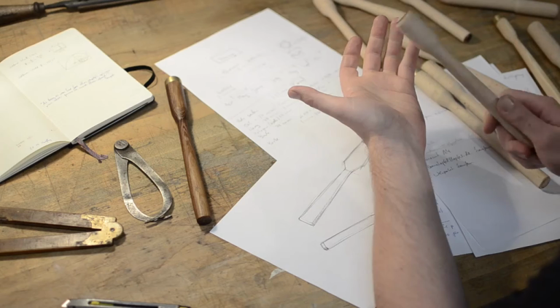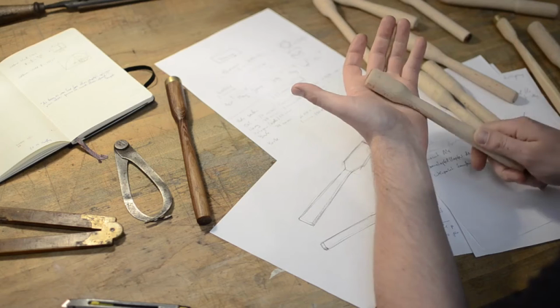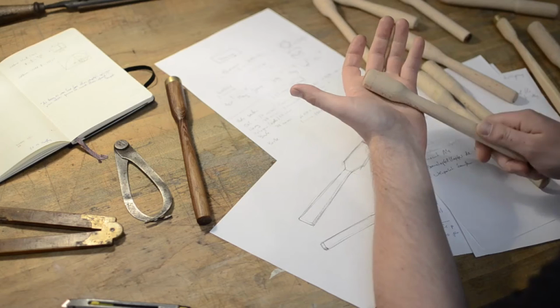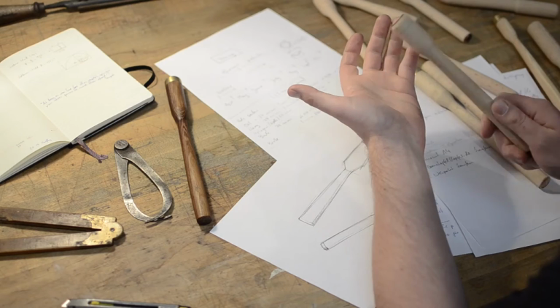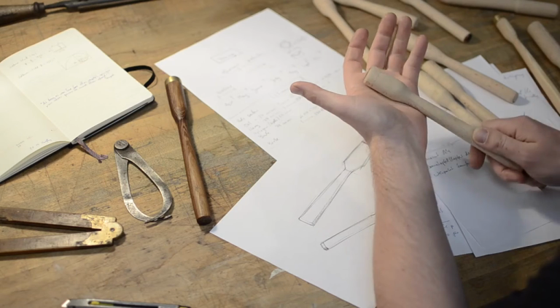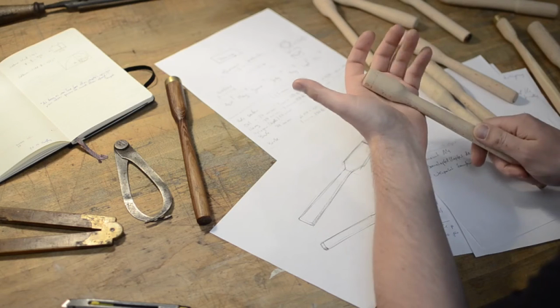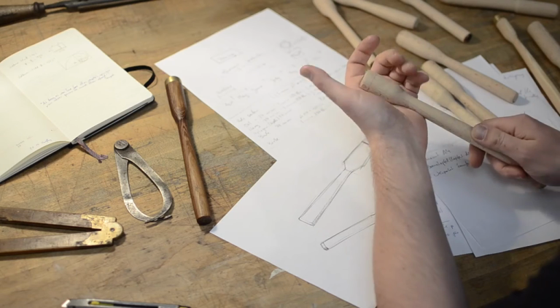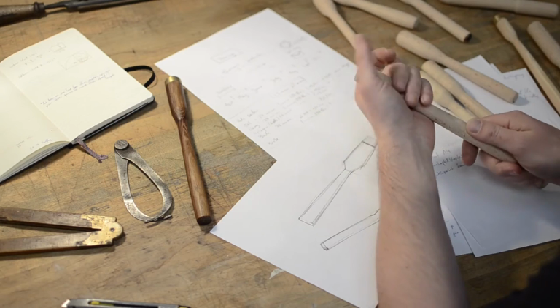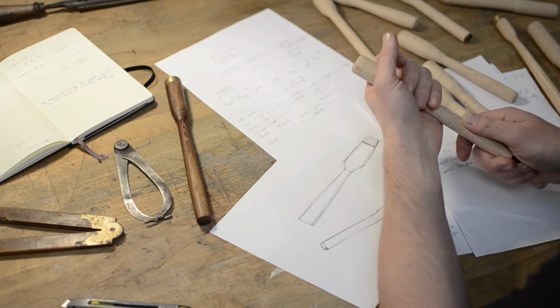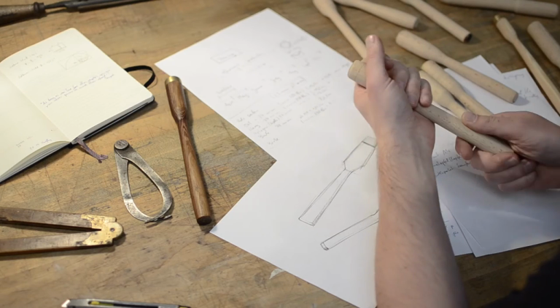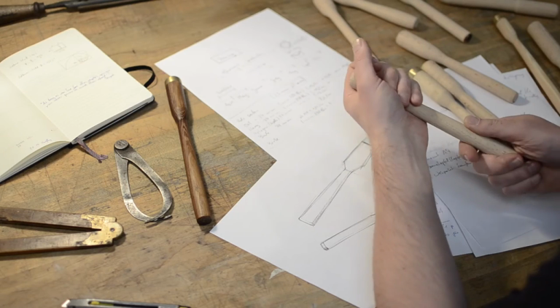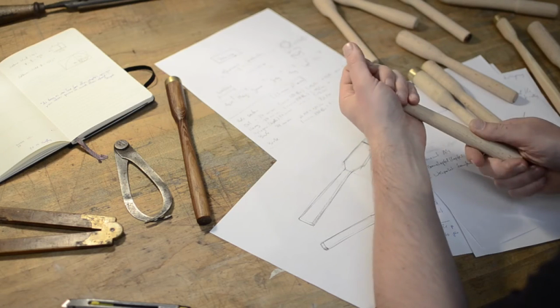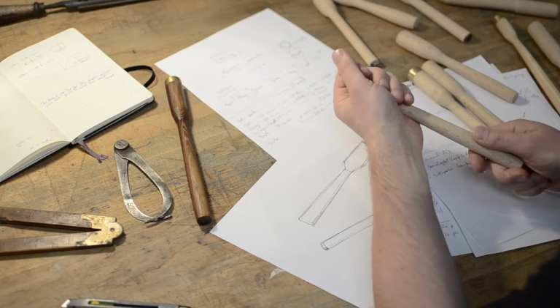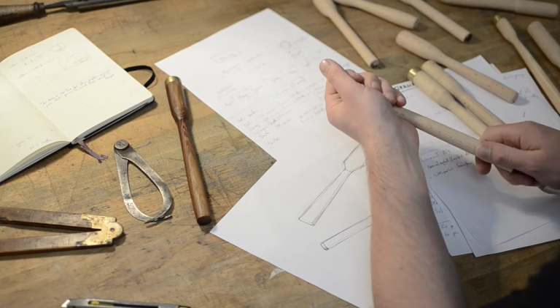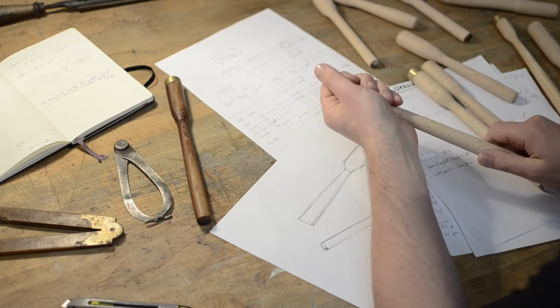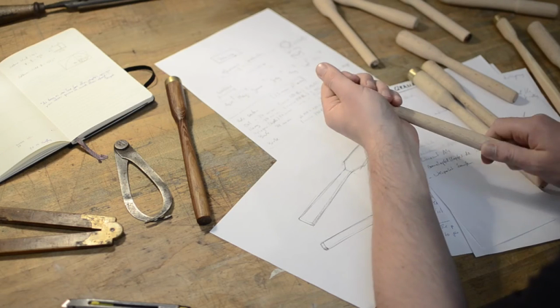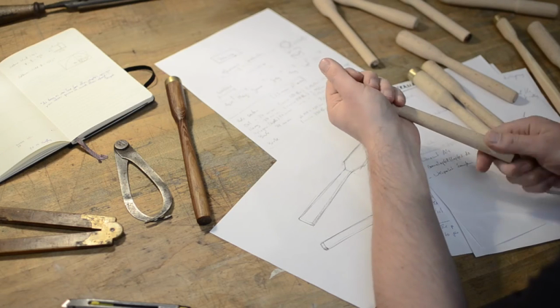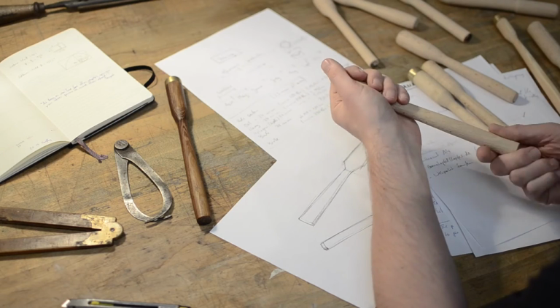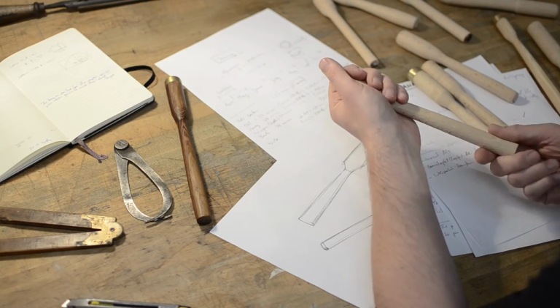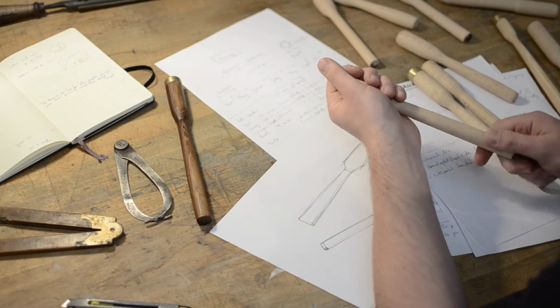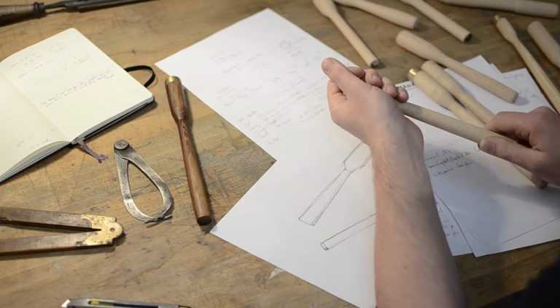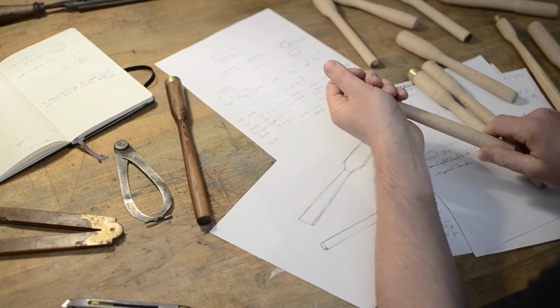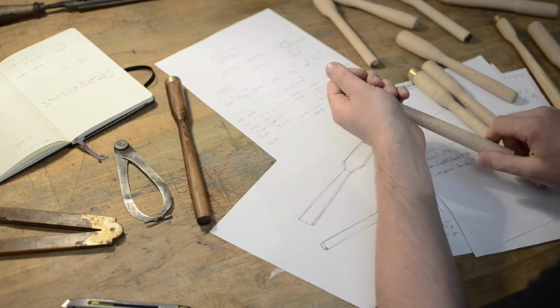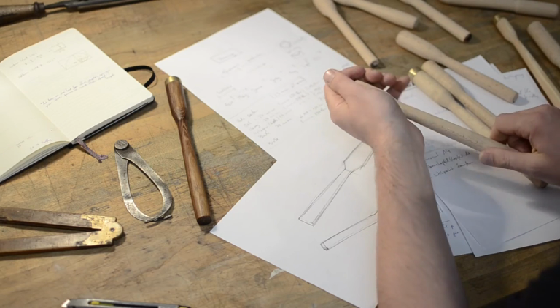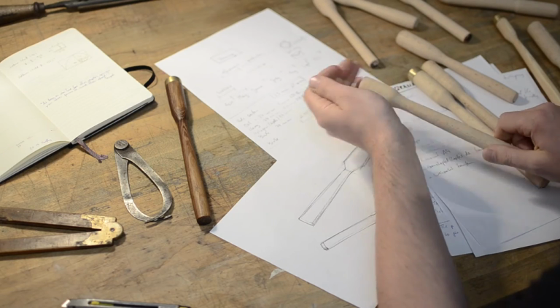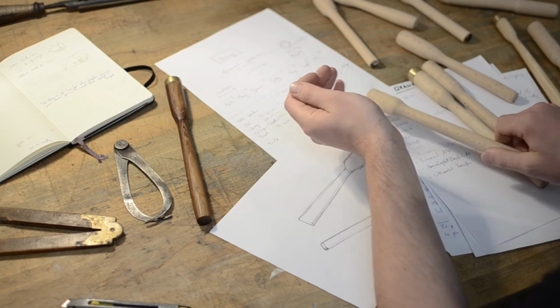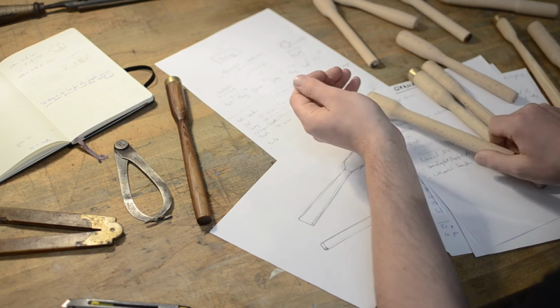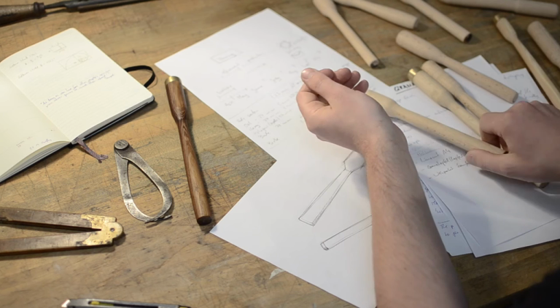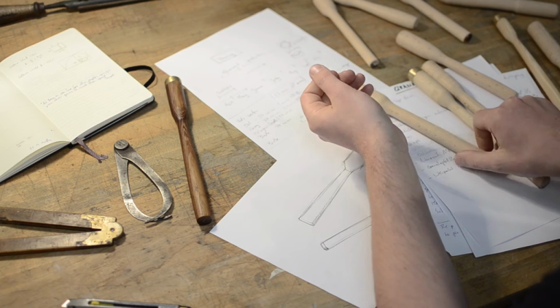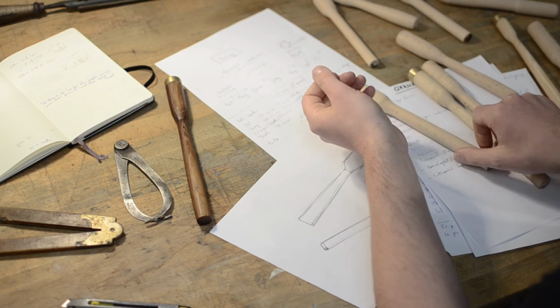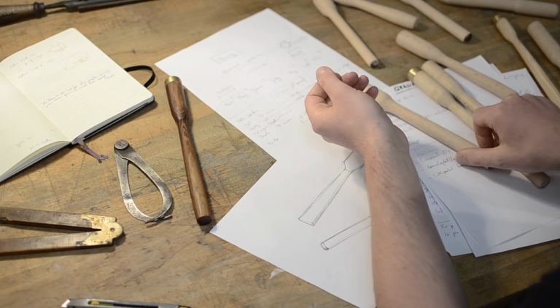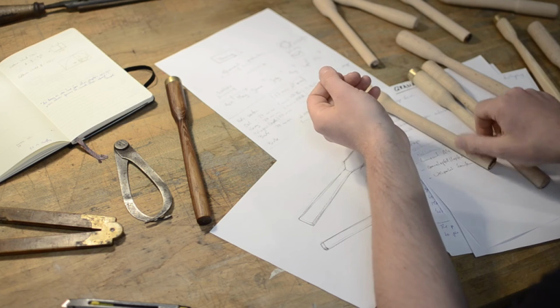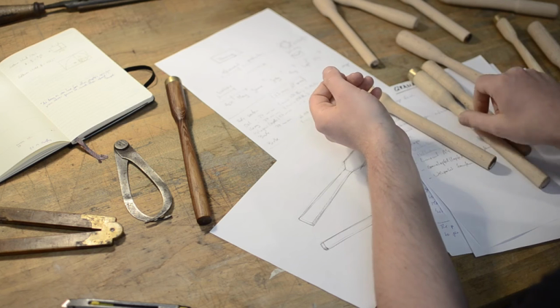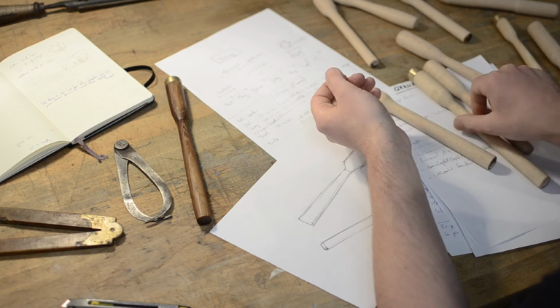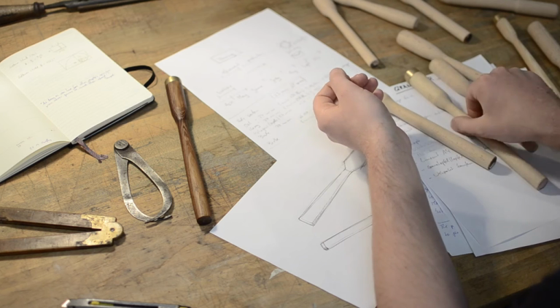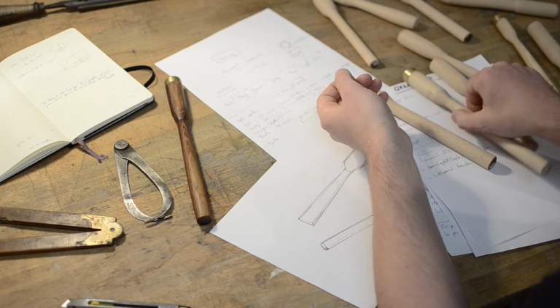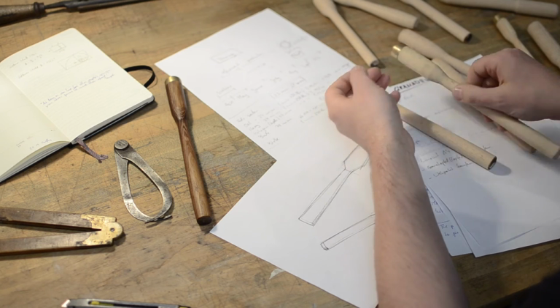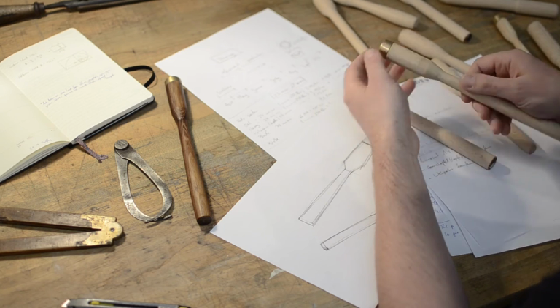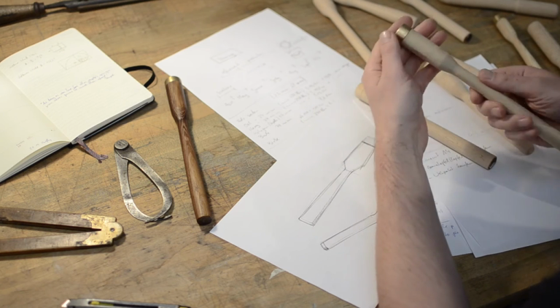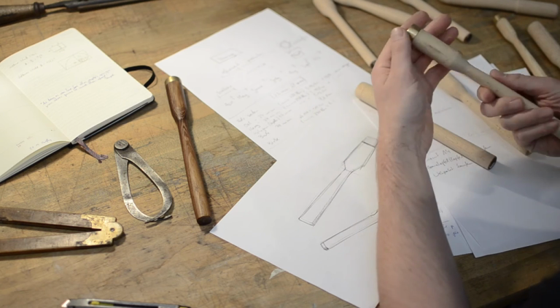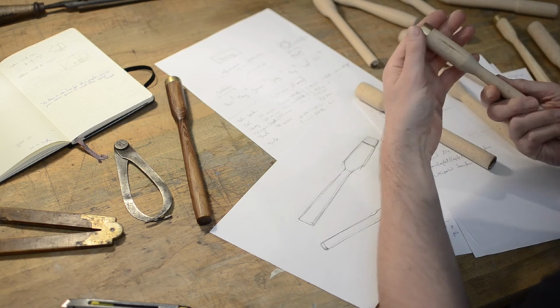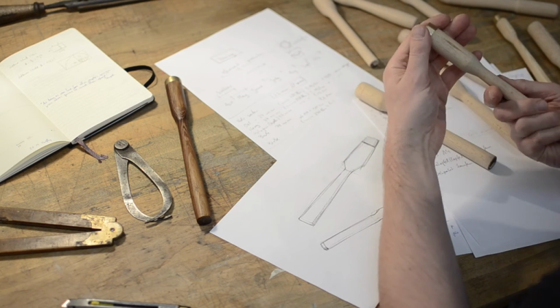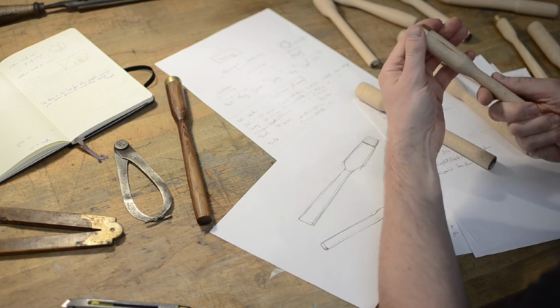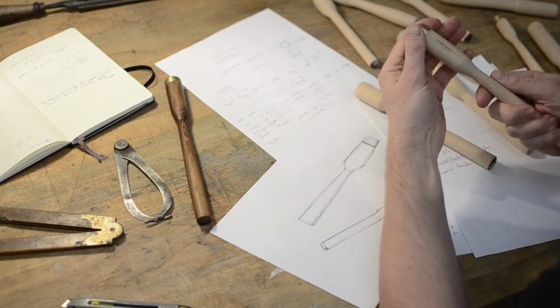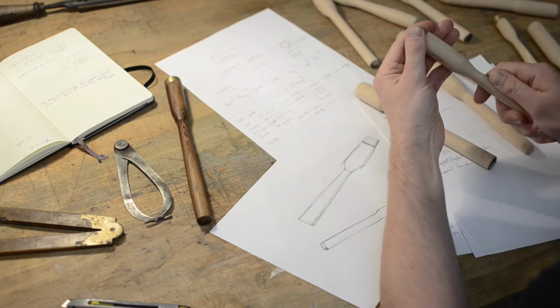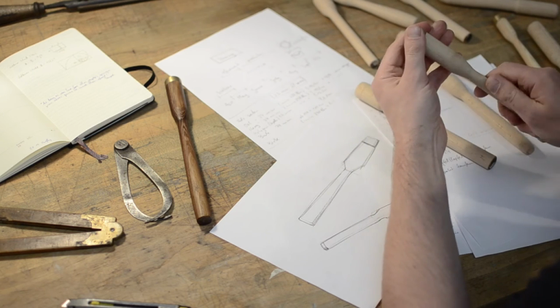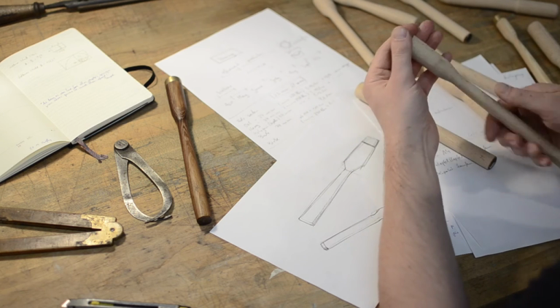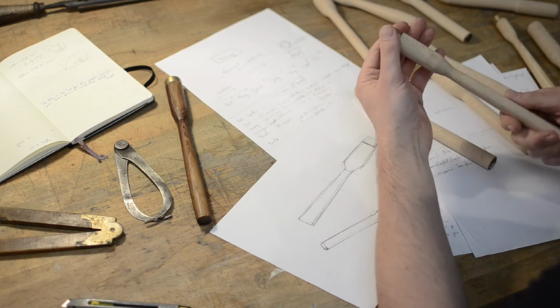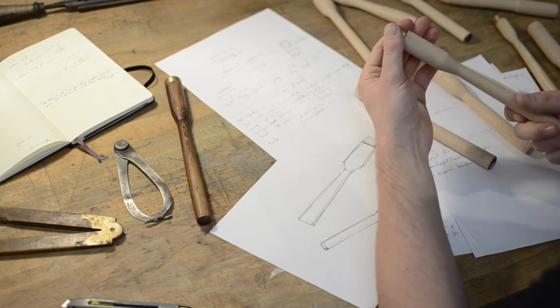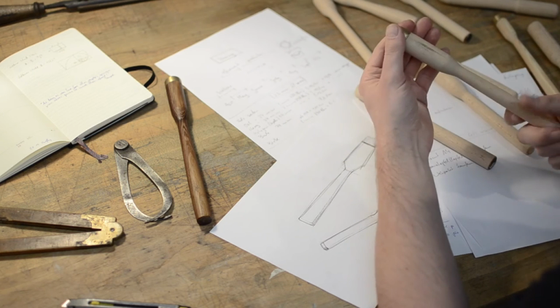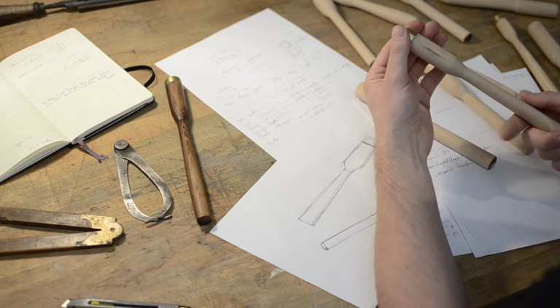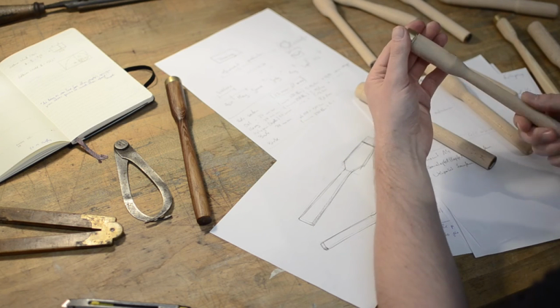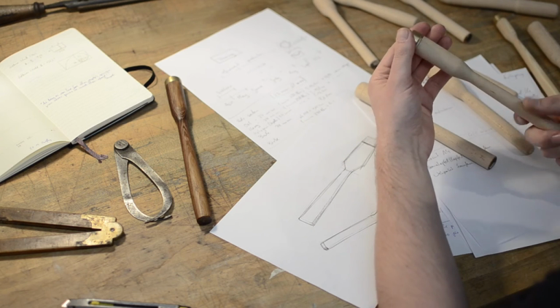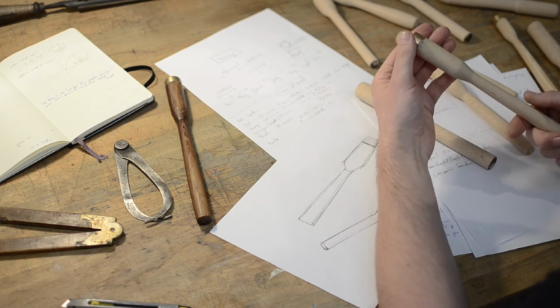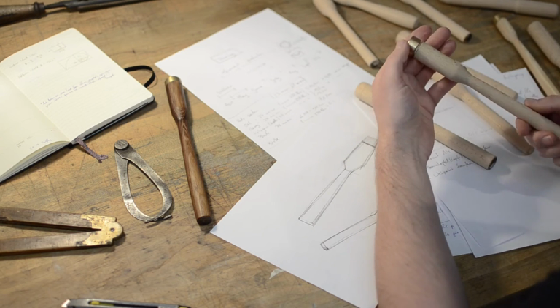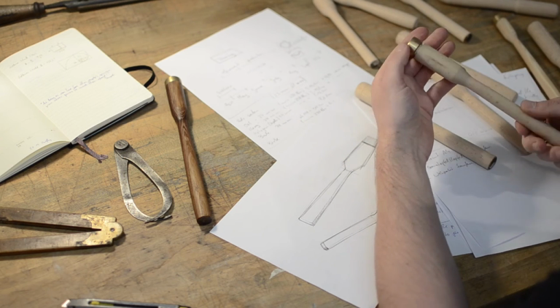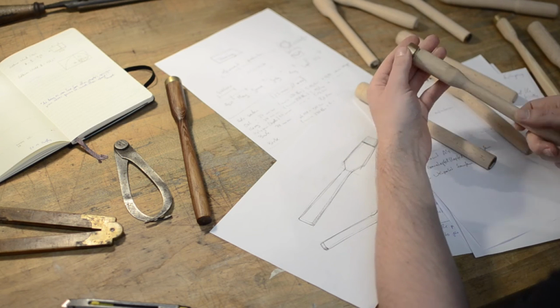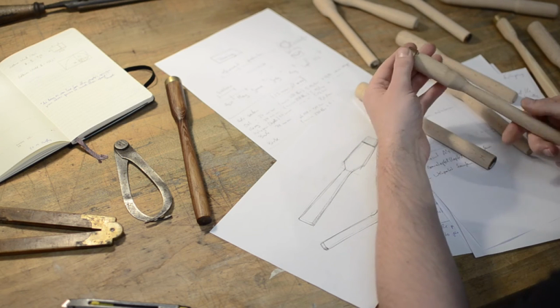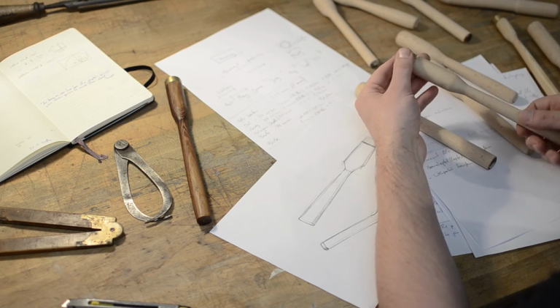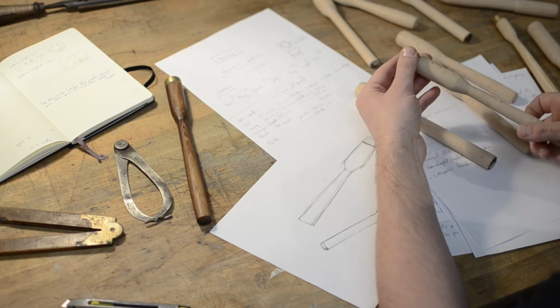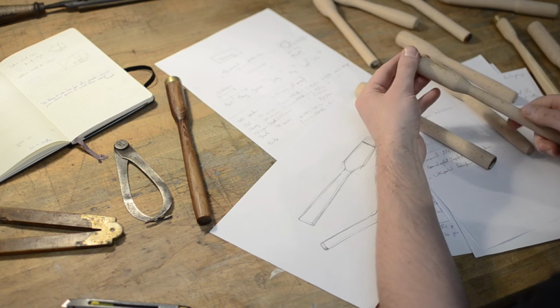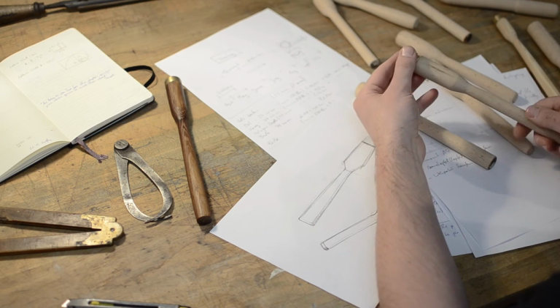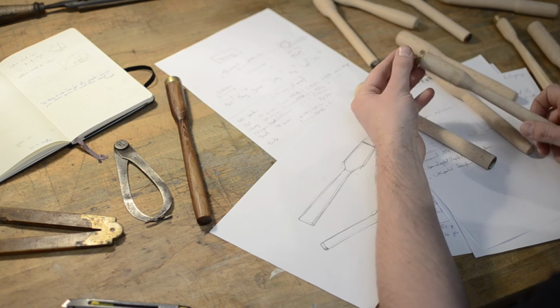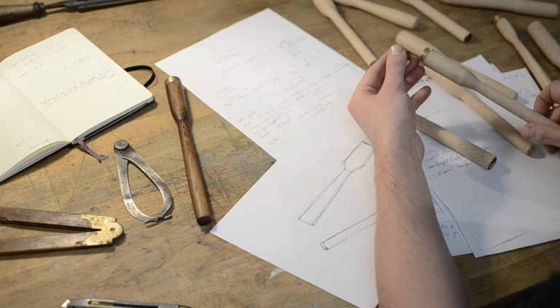With its distinct shape, honest materials, and the right weight, the Granadeur has become a dedicated tool for your kitchen.